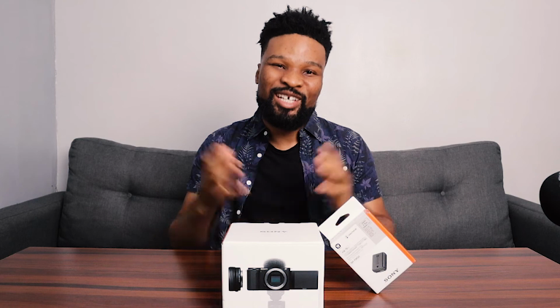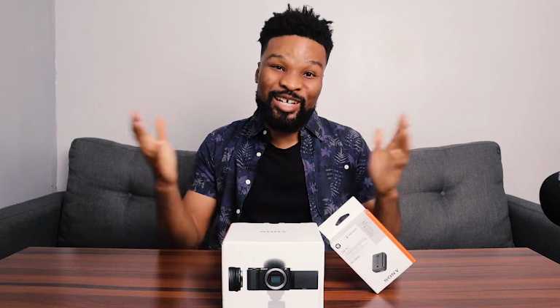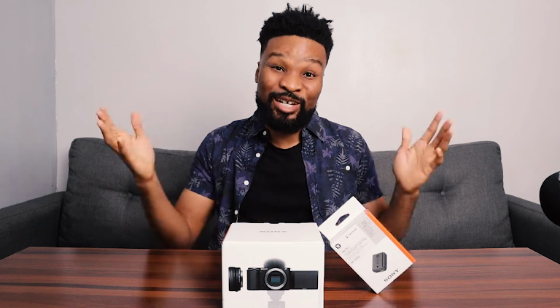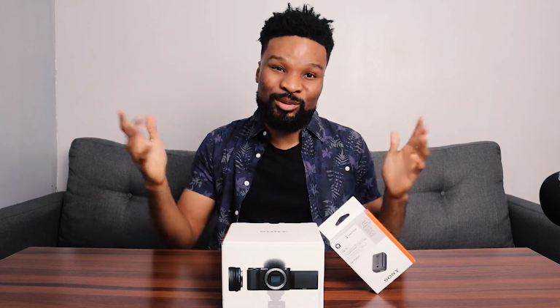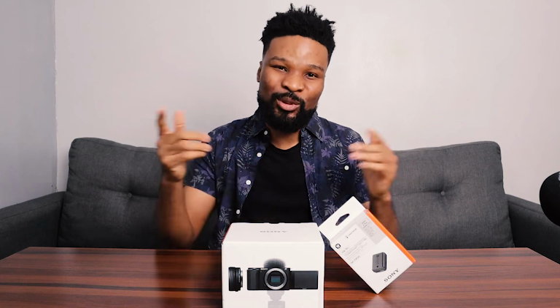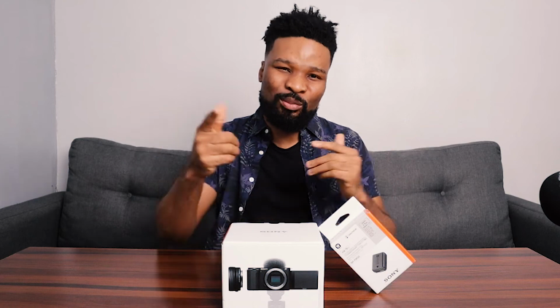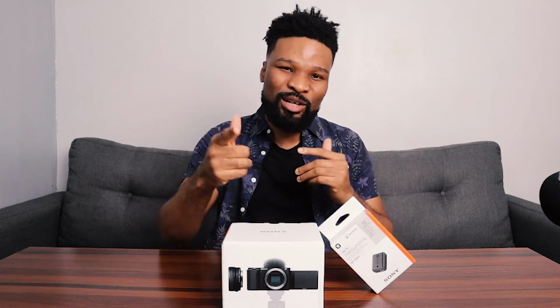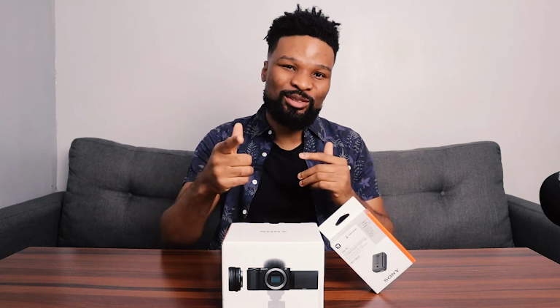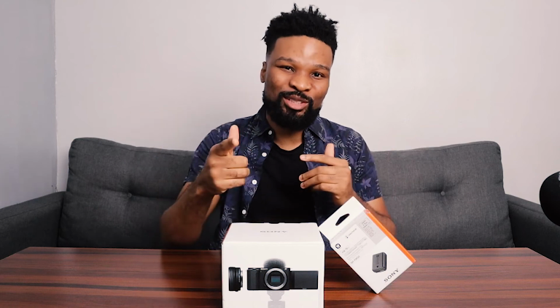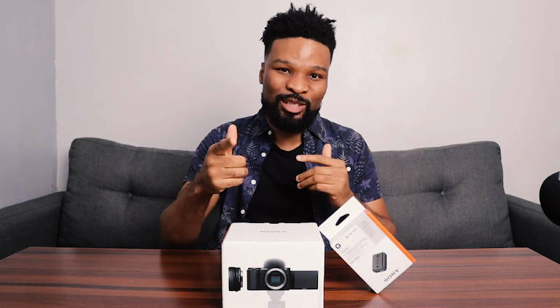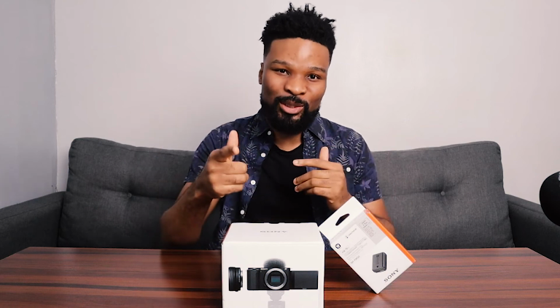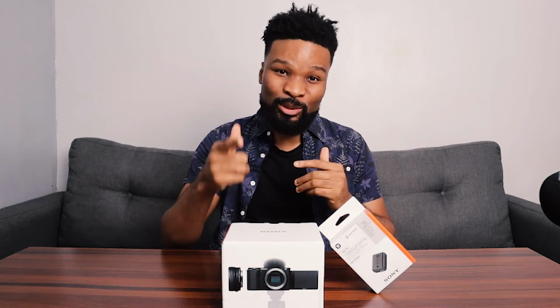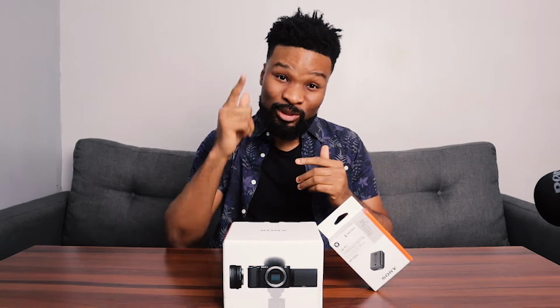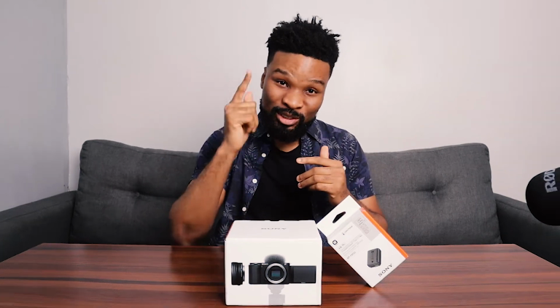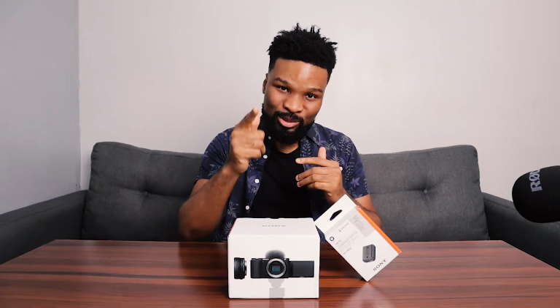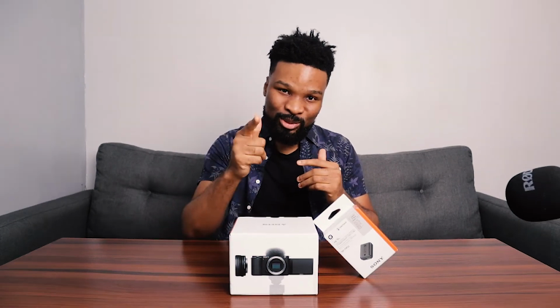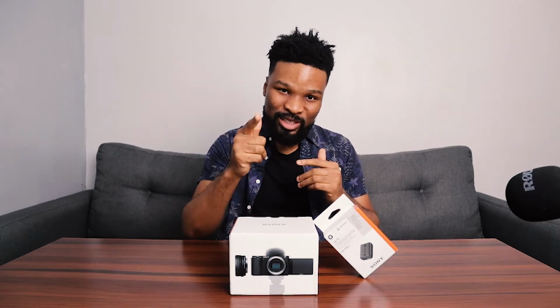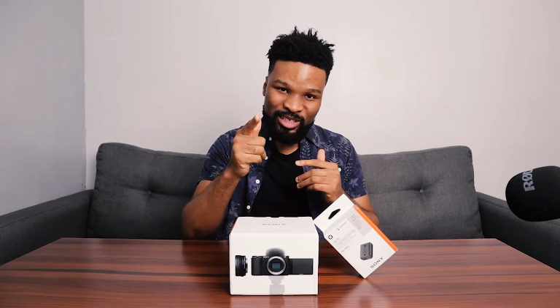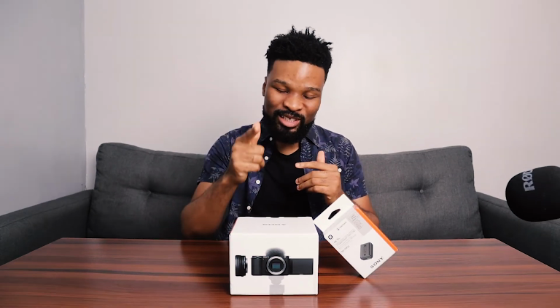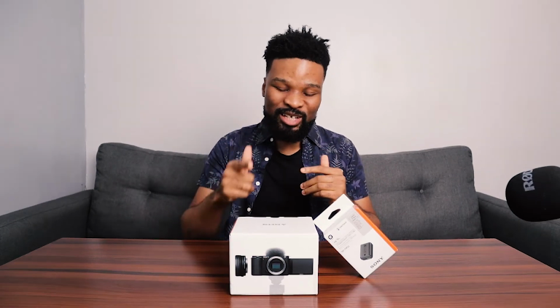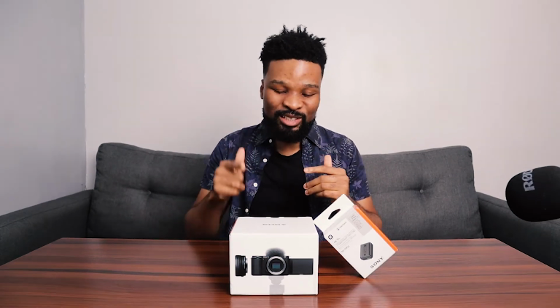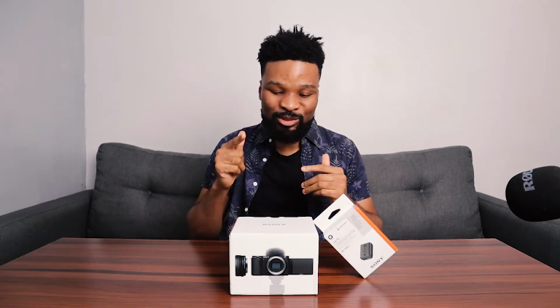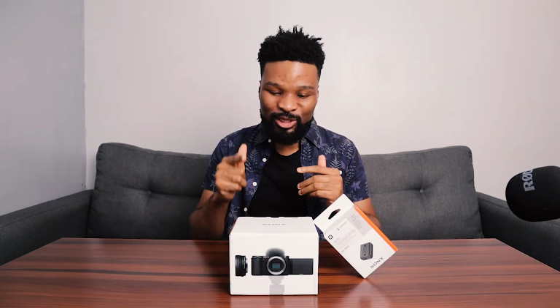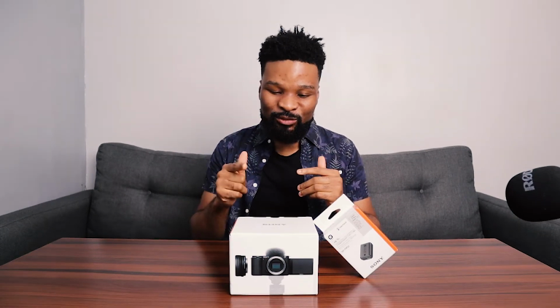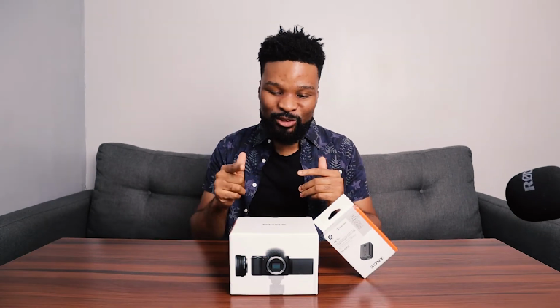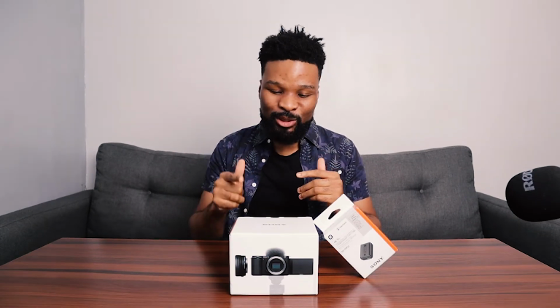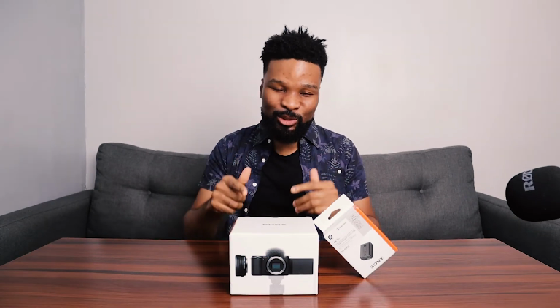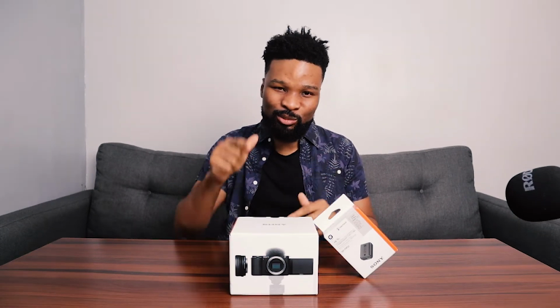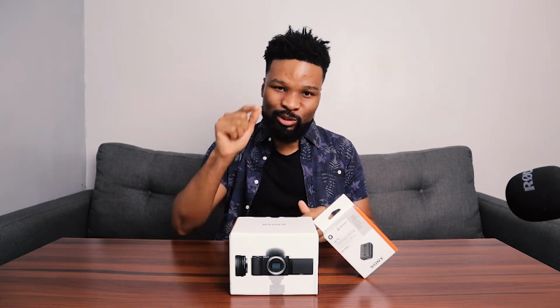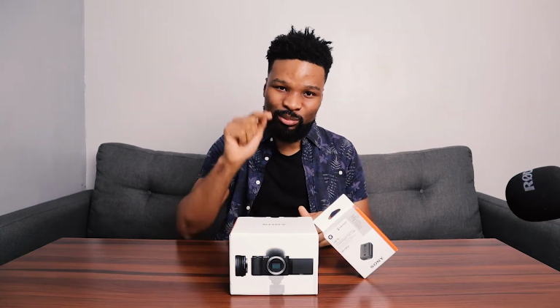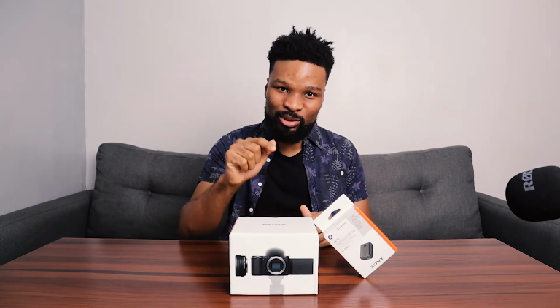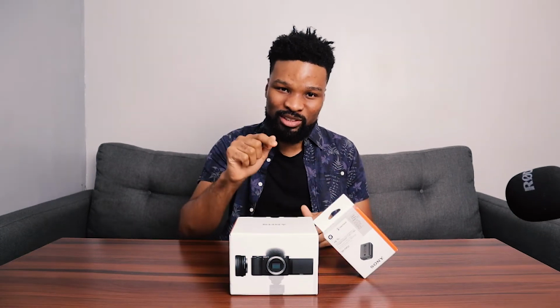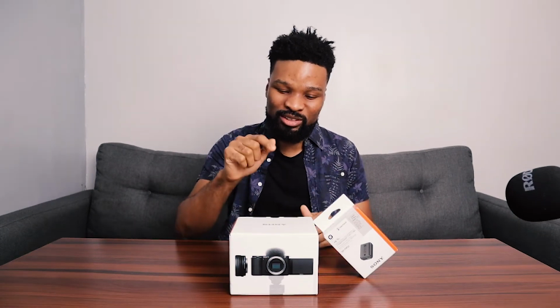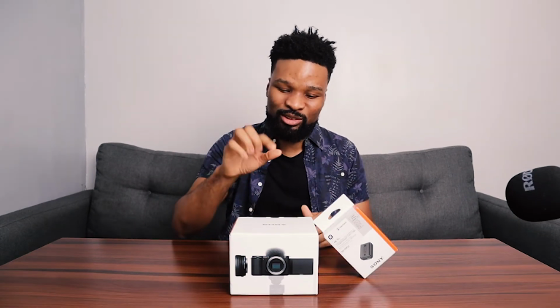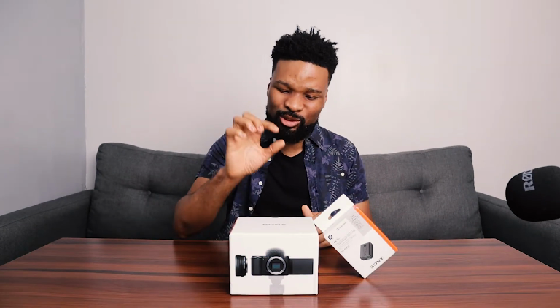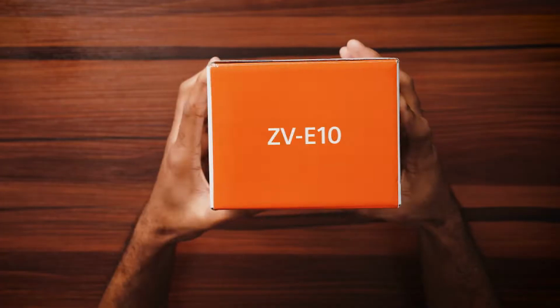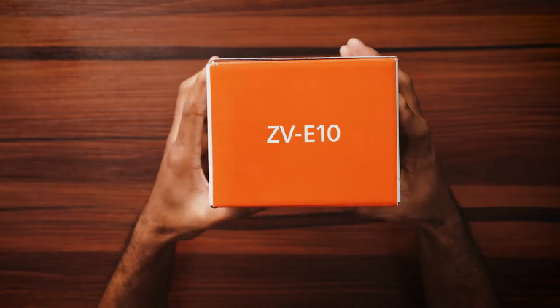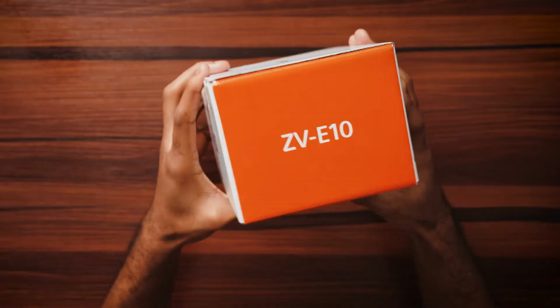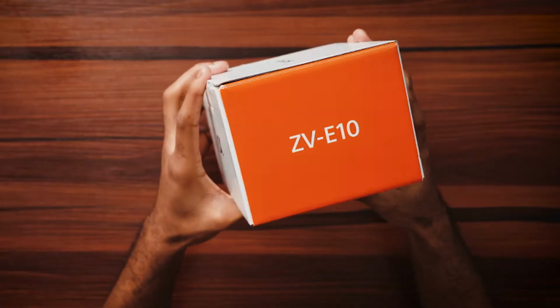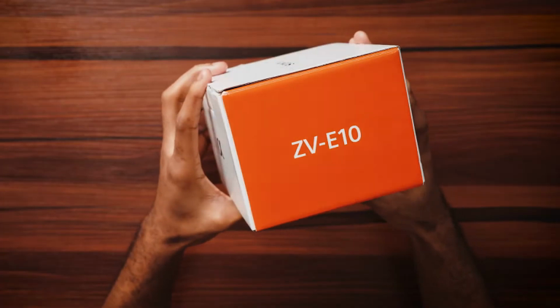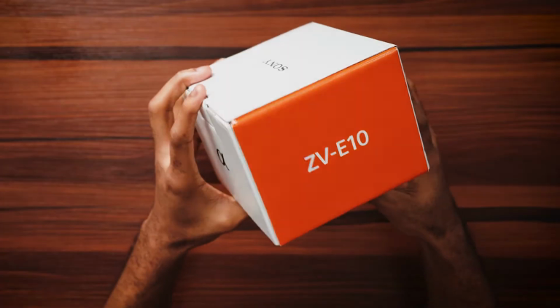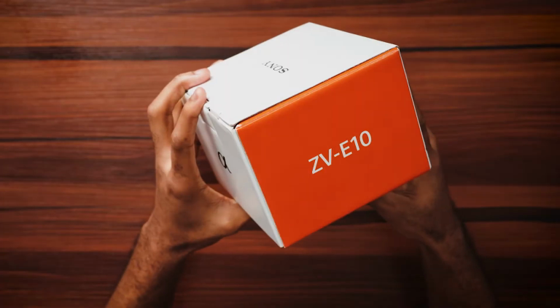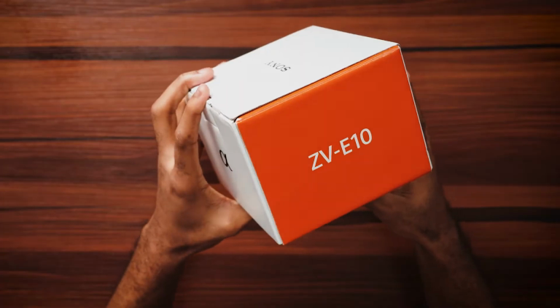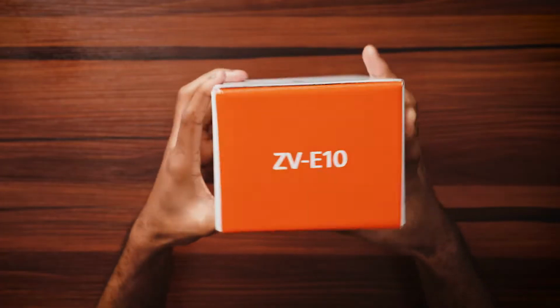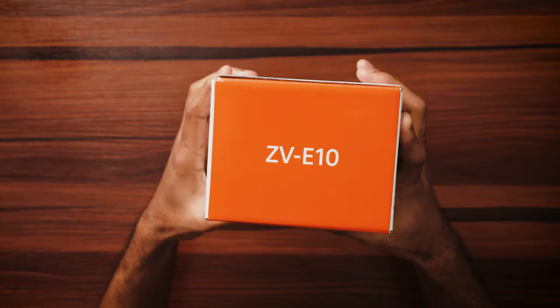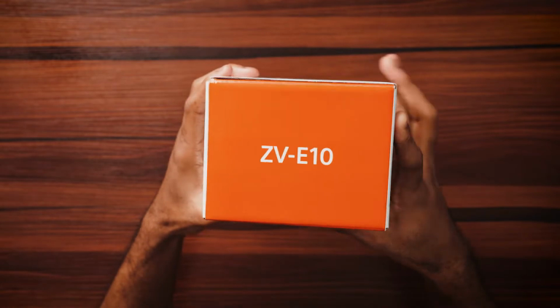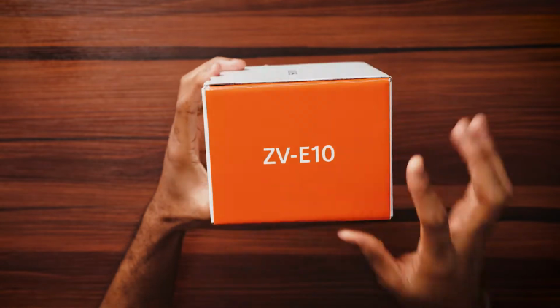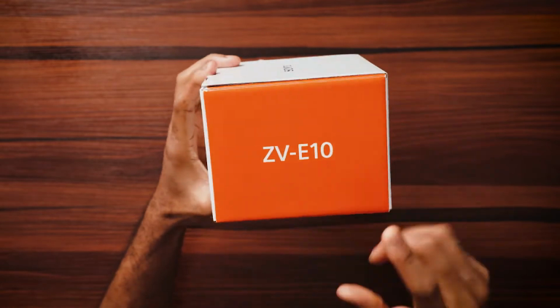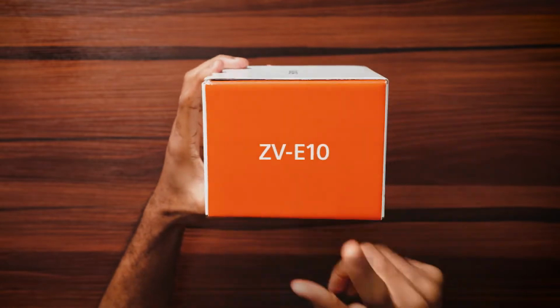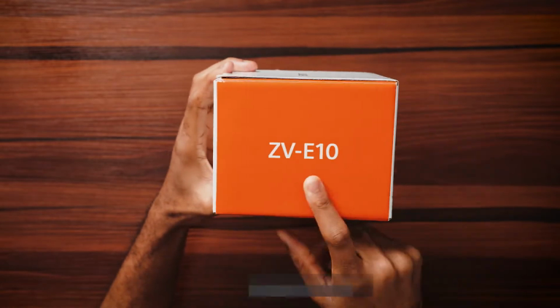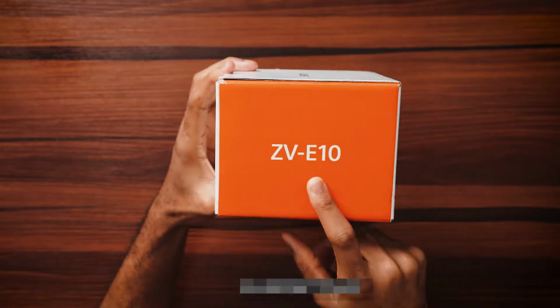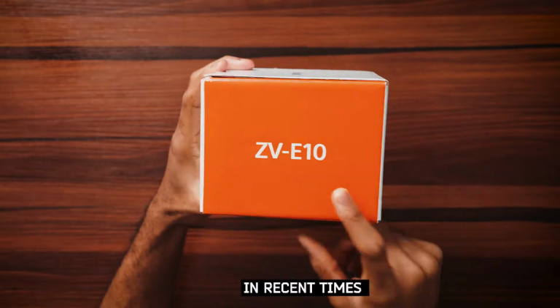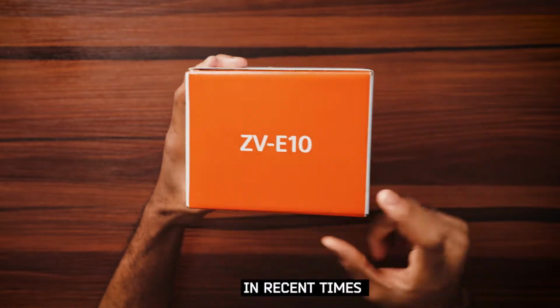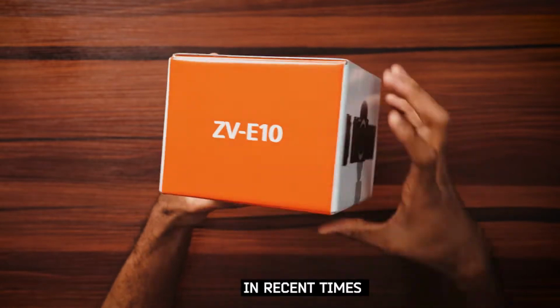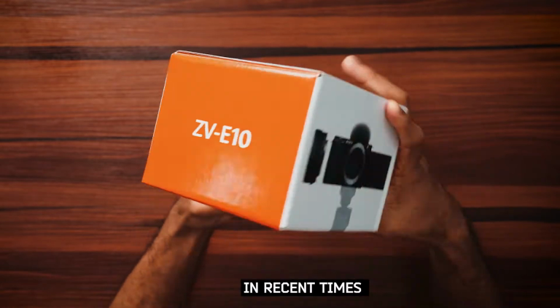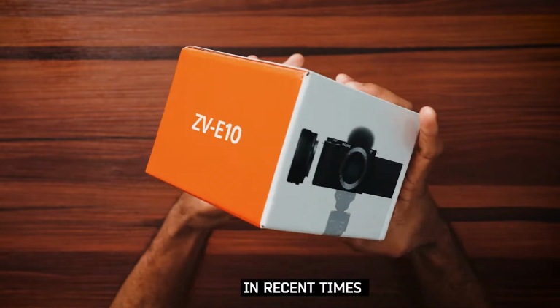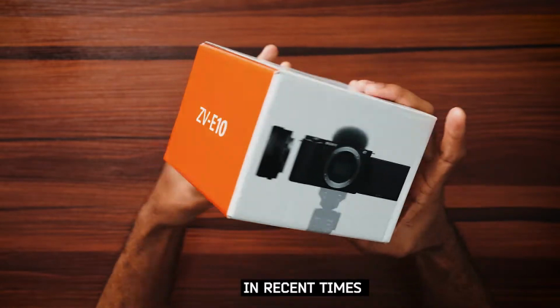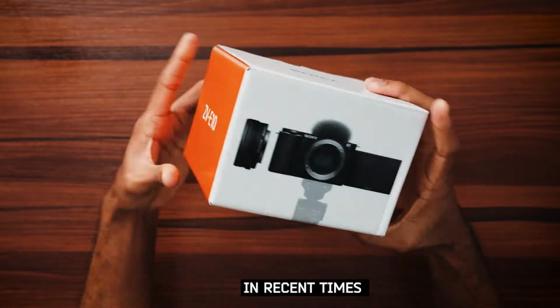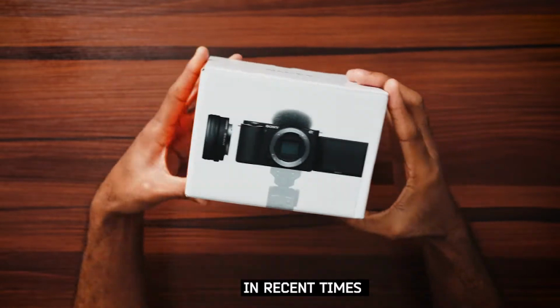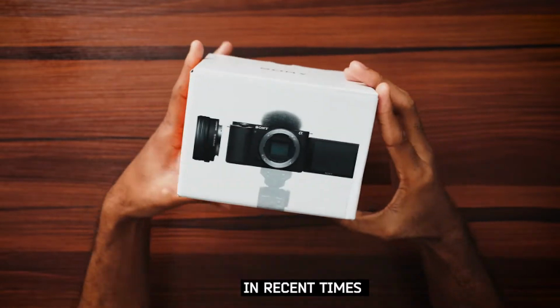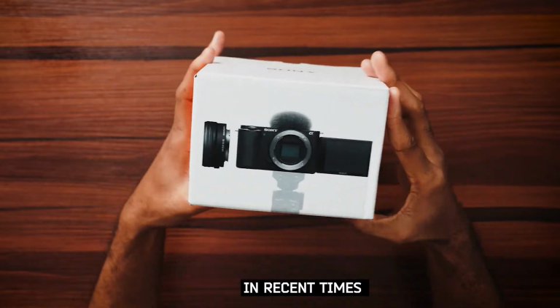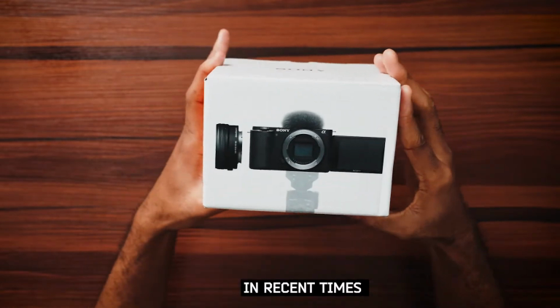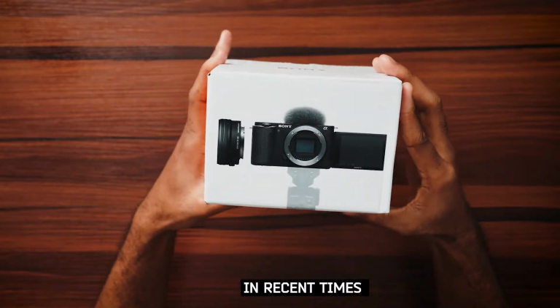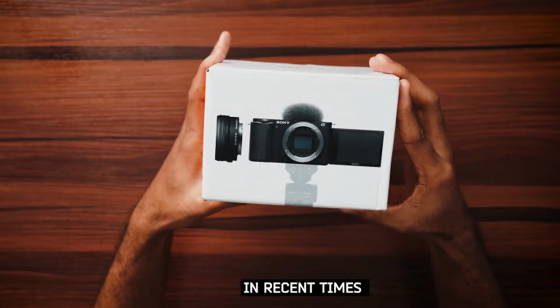Hey guys, welcome back to the channel. It's Truca here and in today's video, I'm going to be unboxing Sony's most budget-friendly APS-C mirrorless camera.